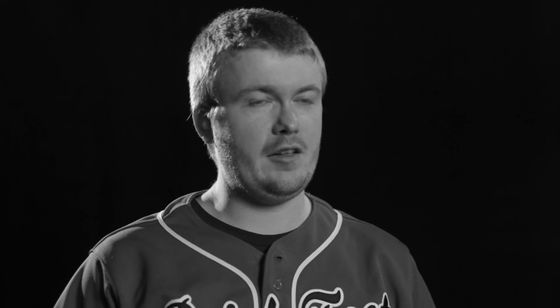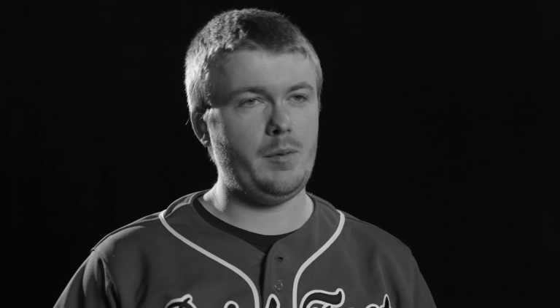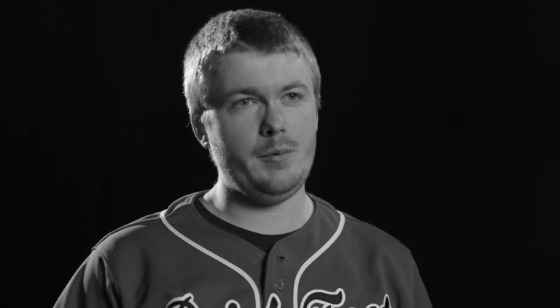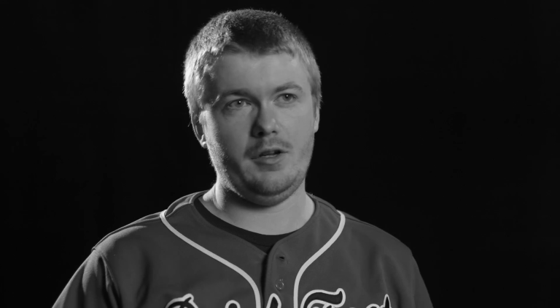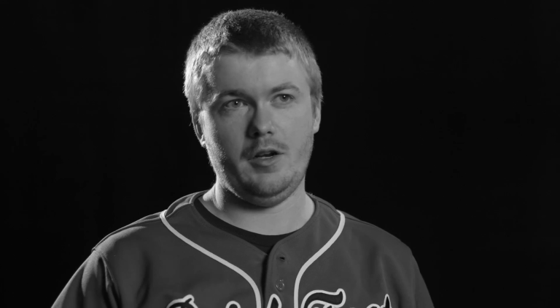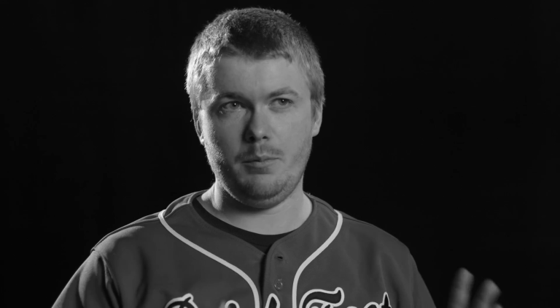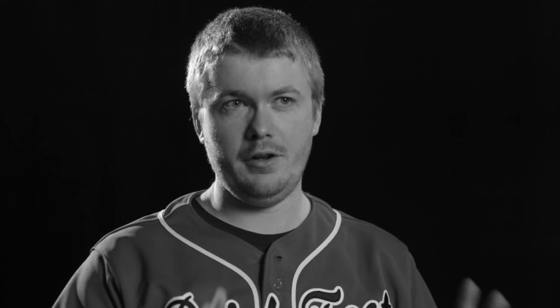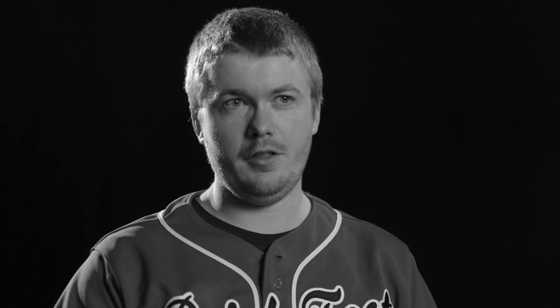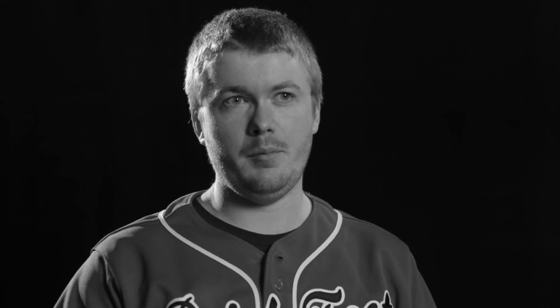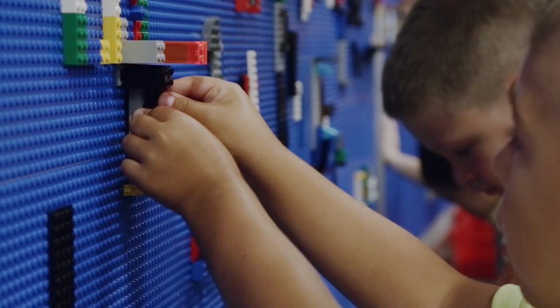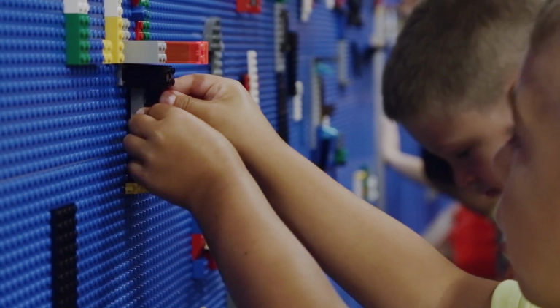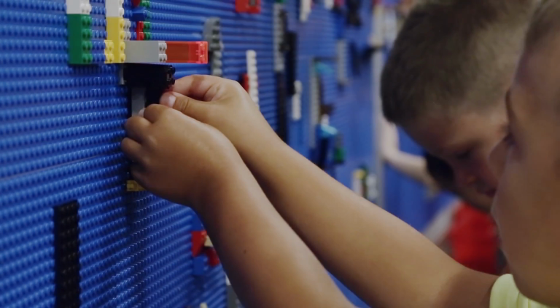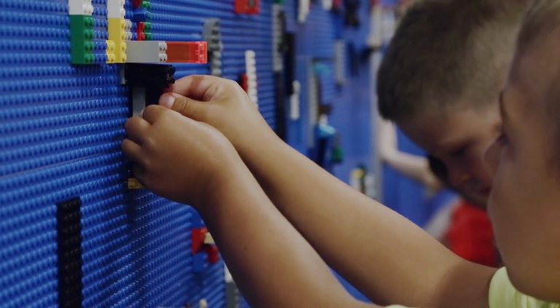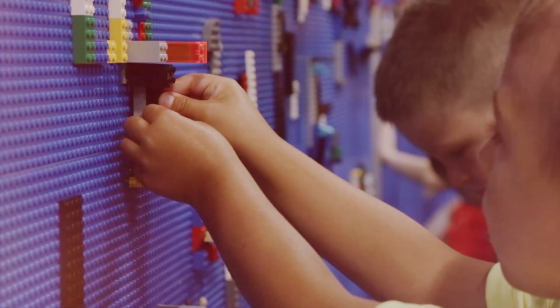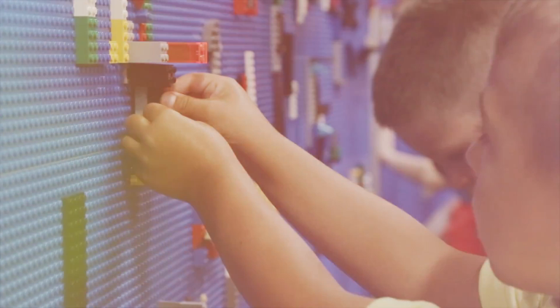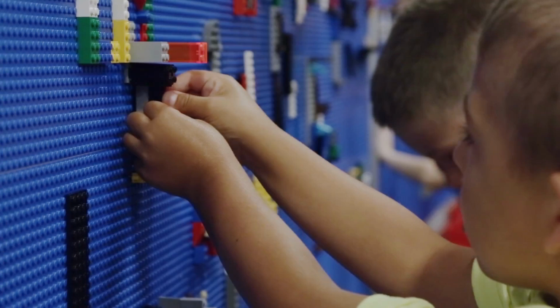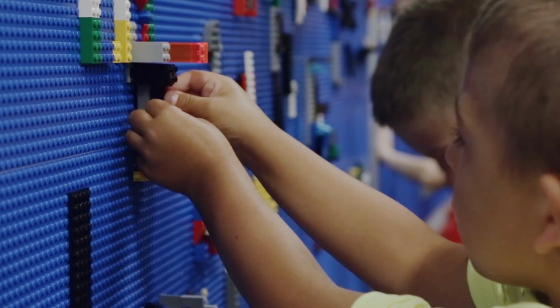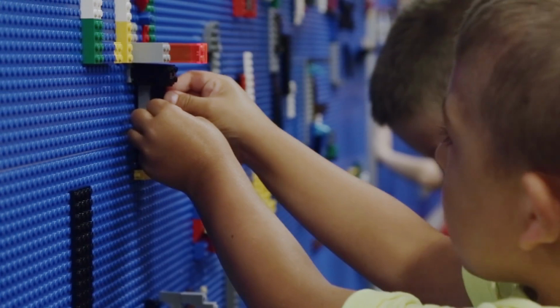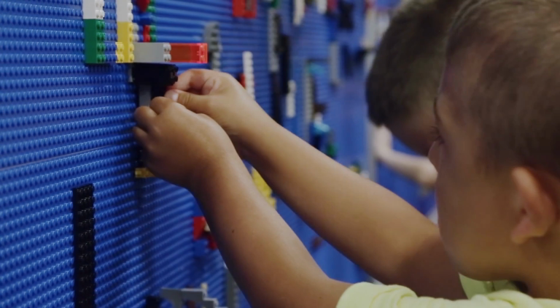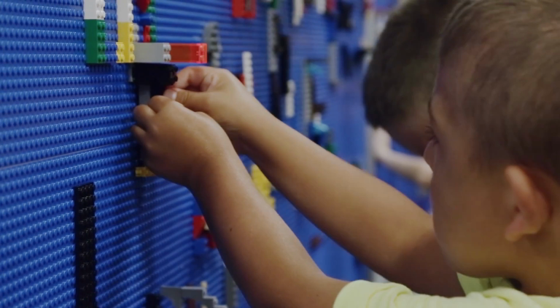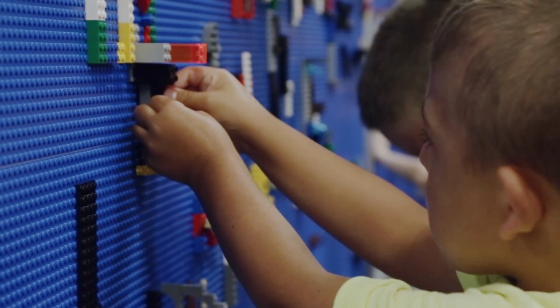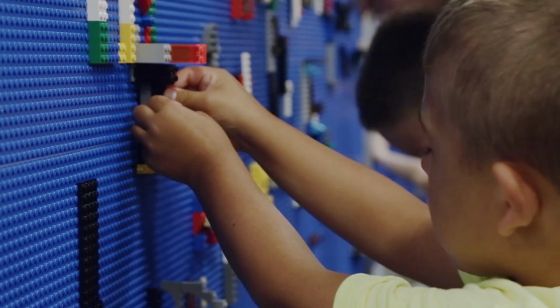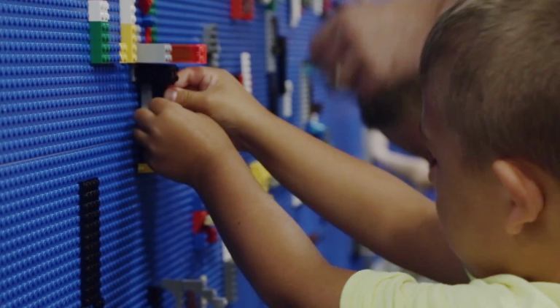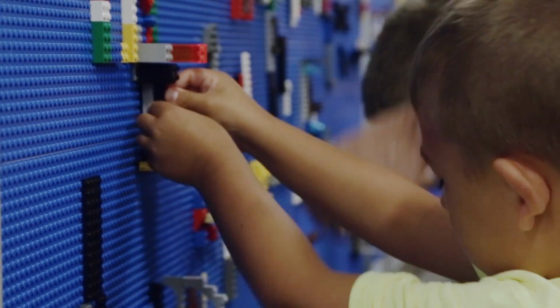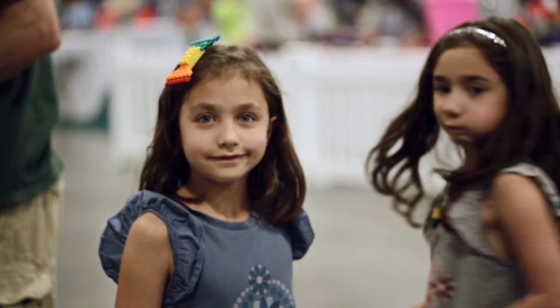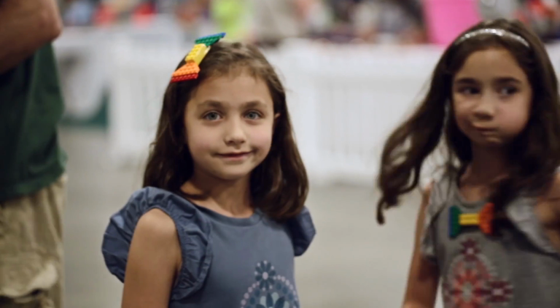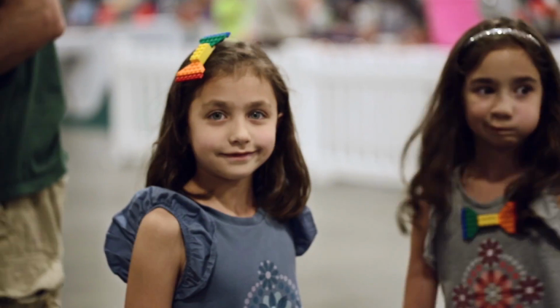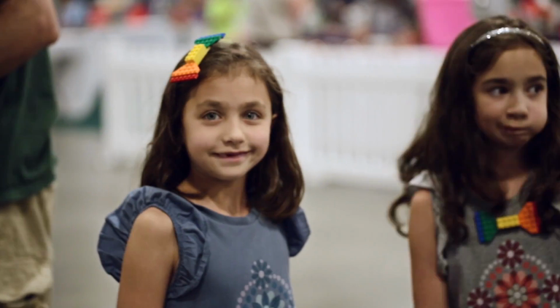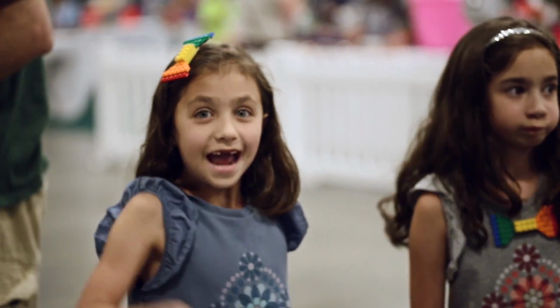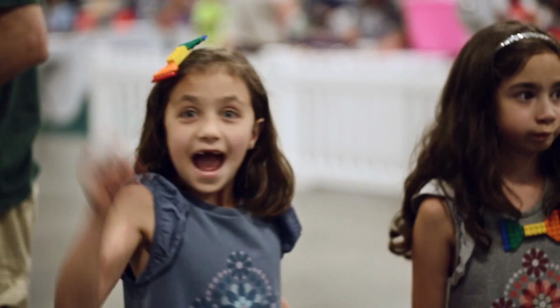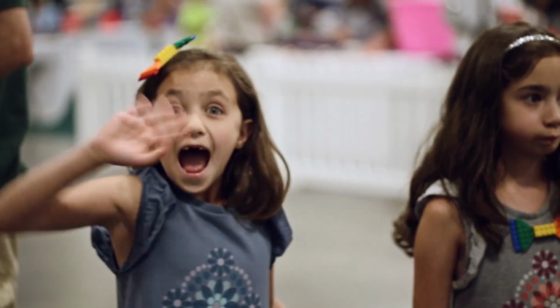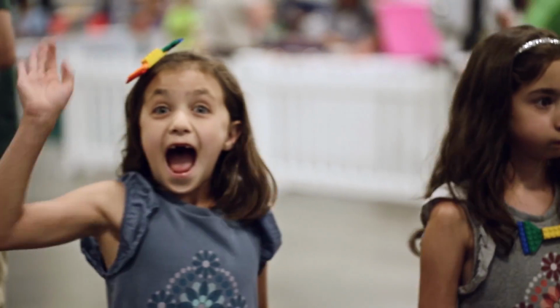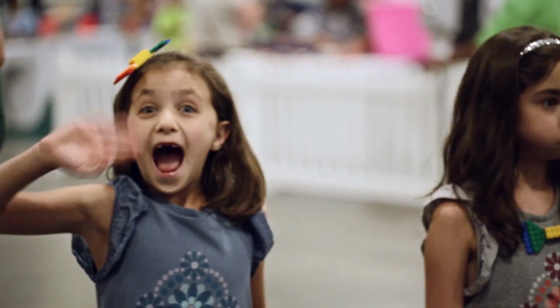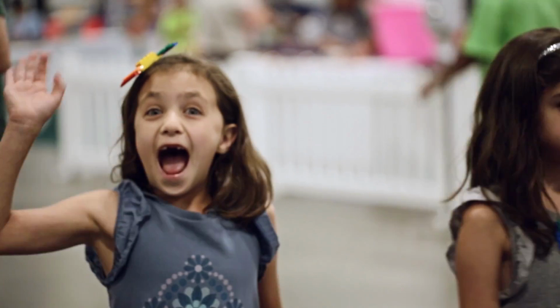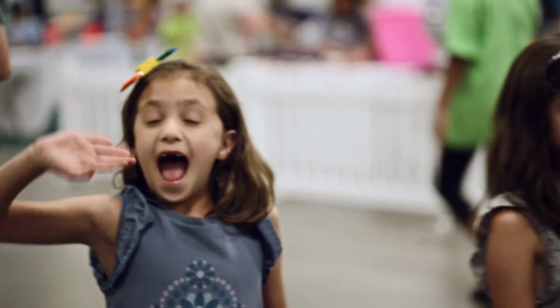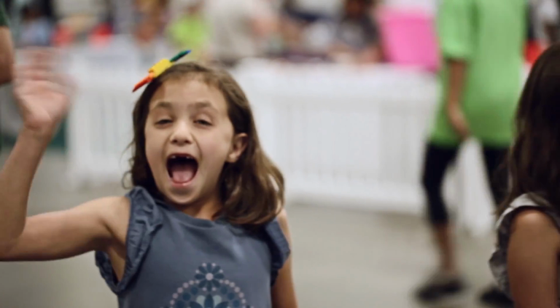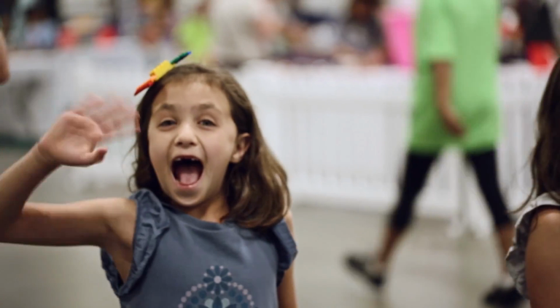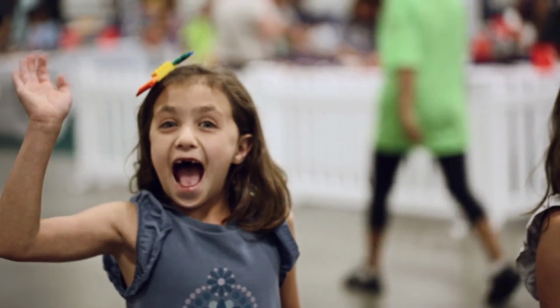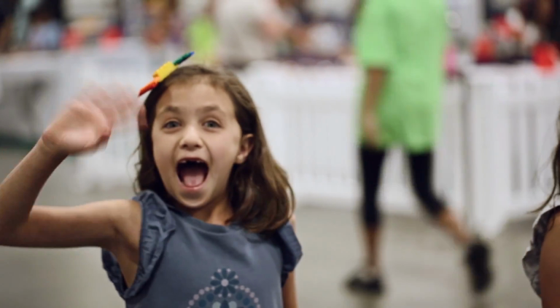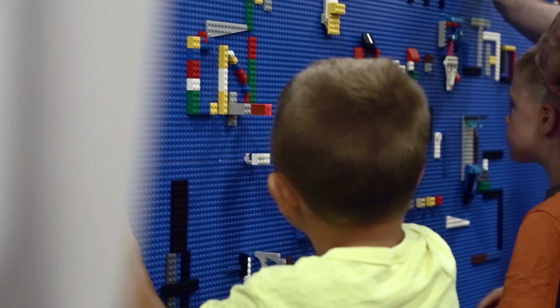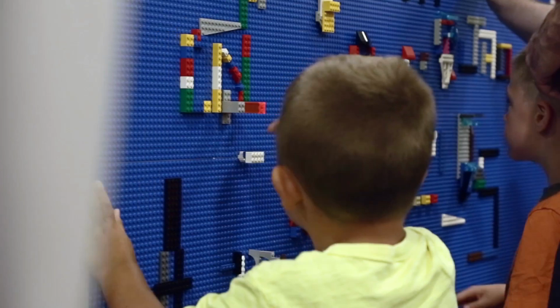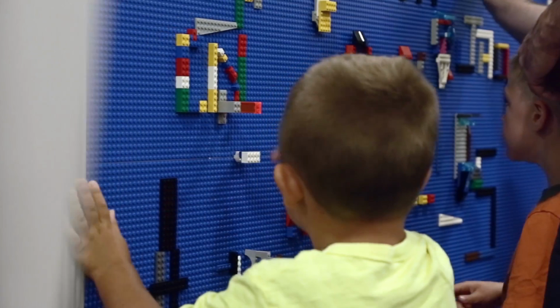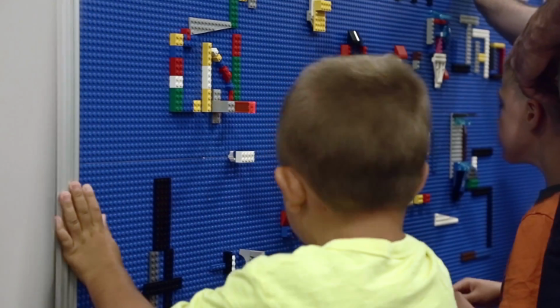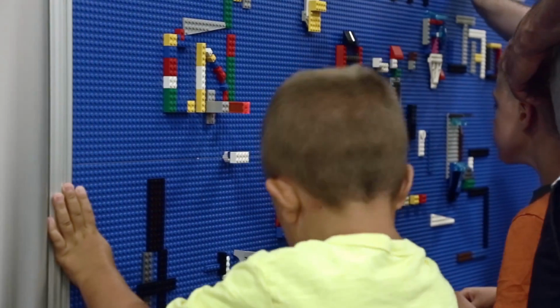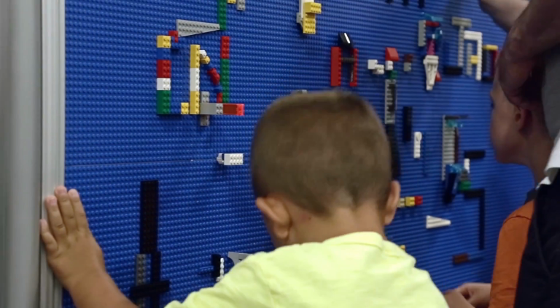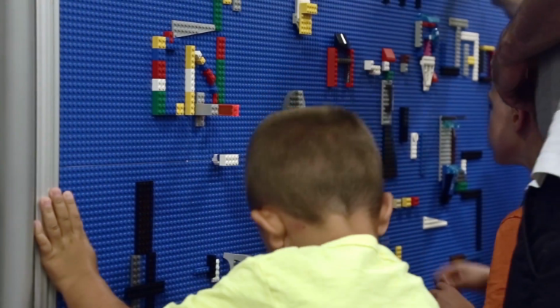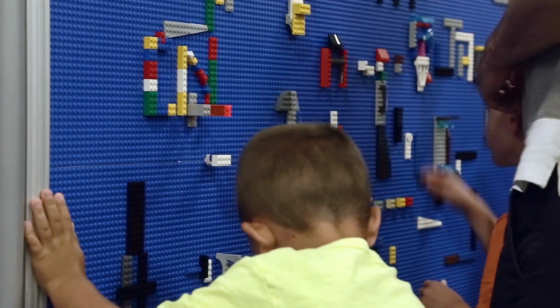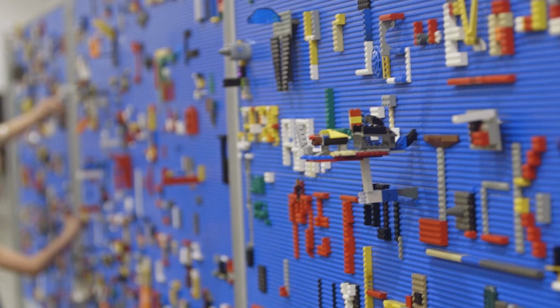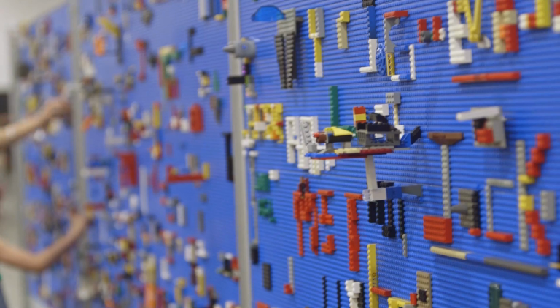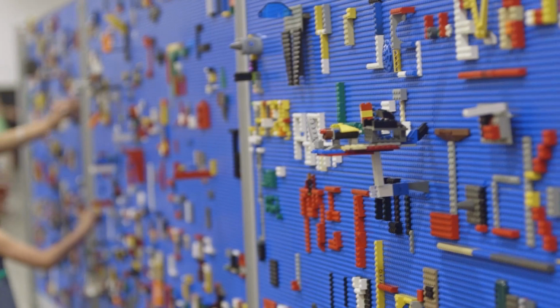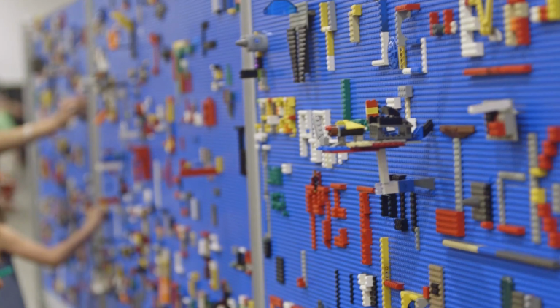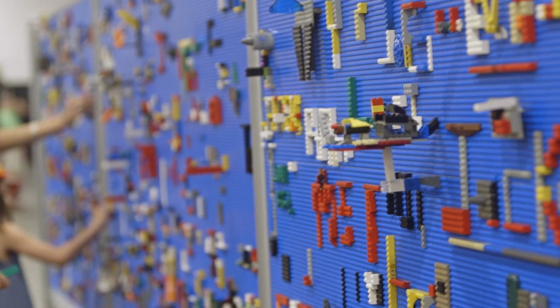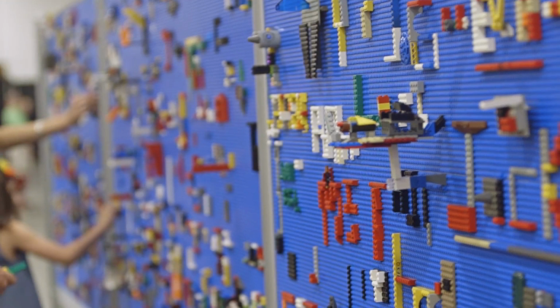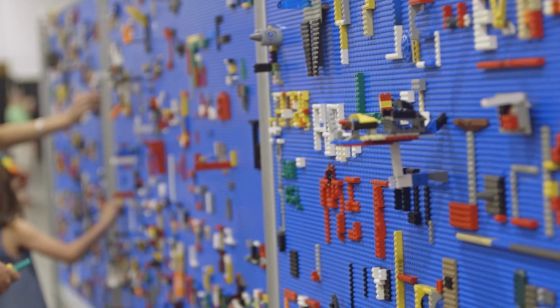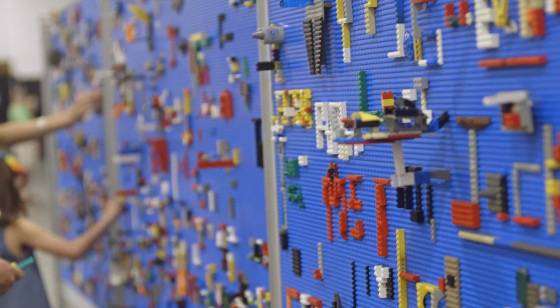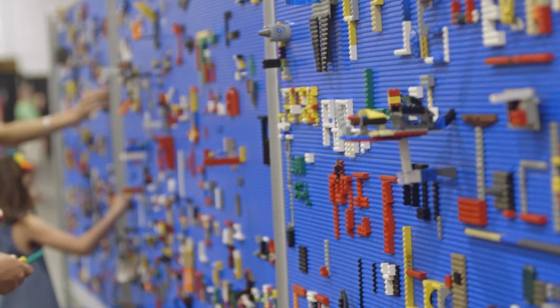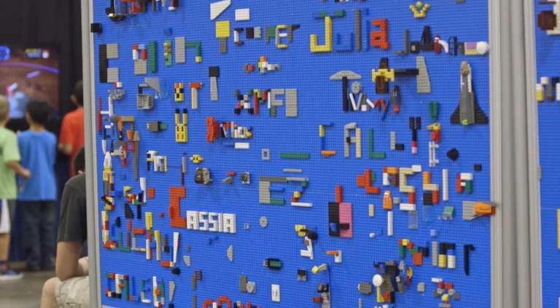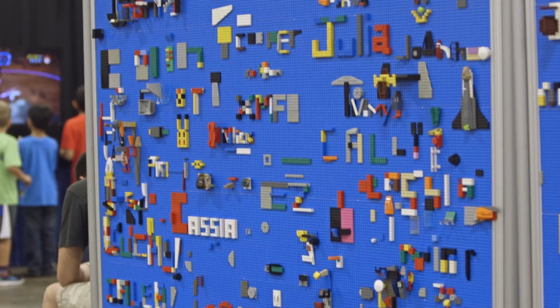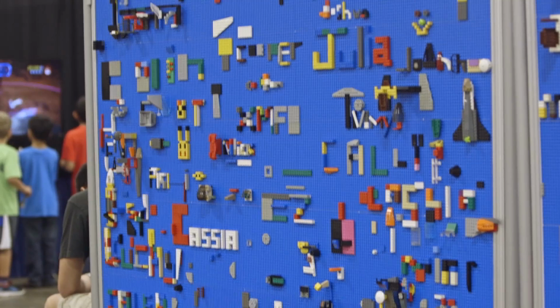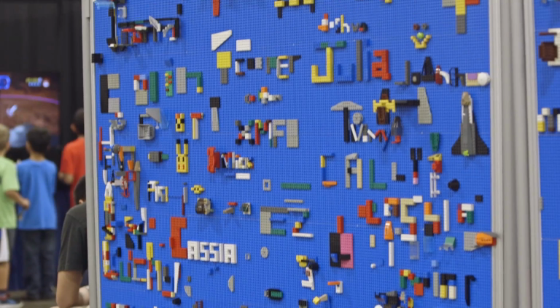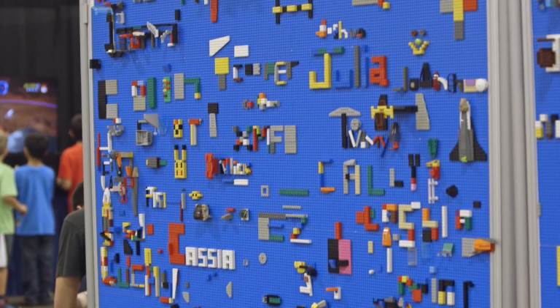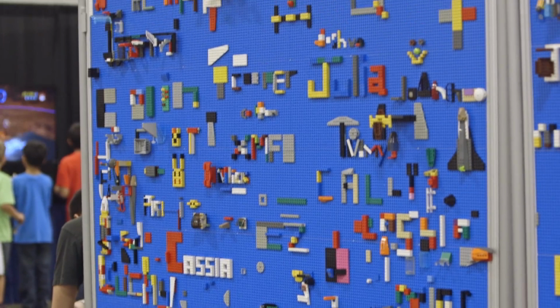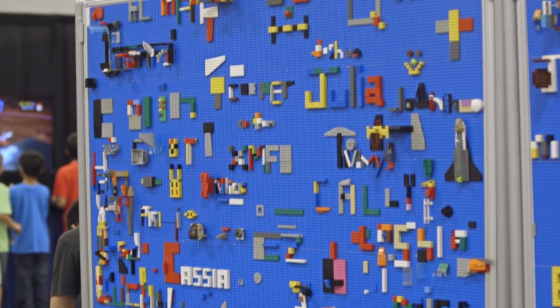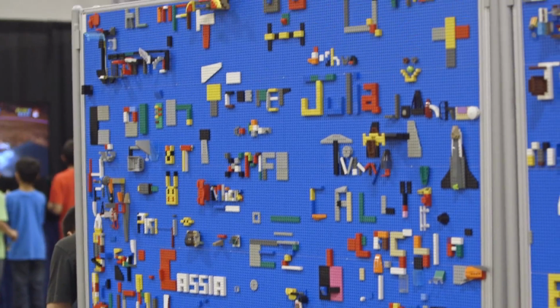BrickWall is a lot of fun — seeing lots of people putting their mark on it. It's kind of like fridge magnets where people just put their own stuff on there, but with a lot more flexibility than you ever get.